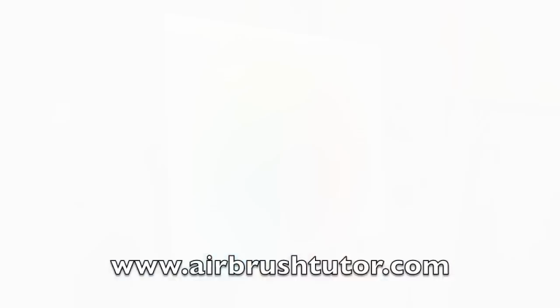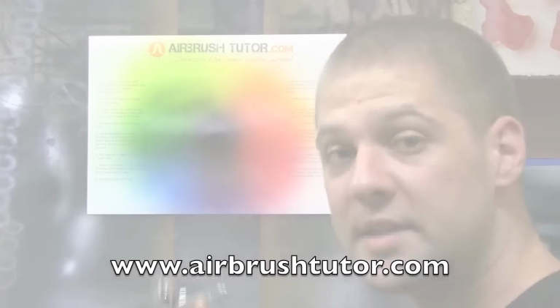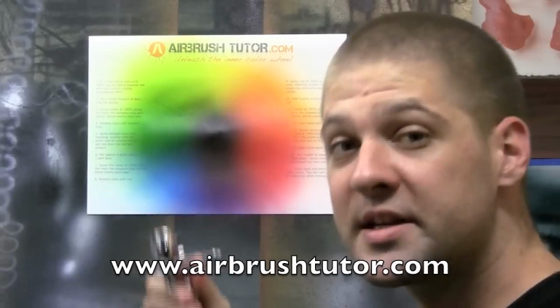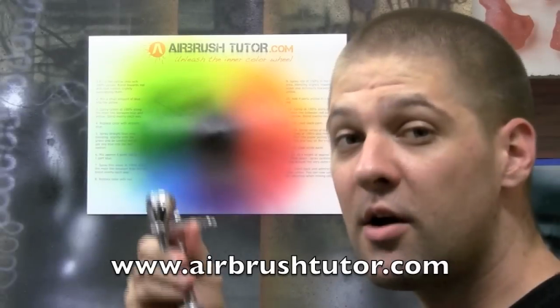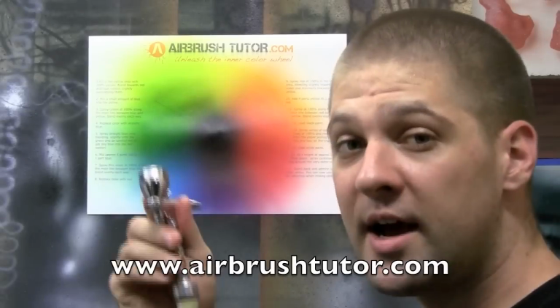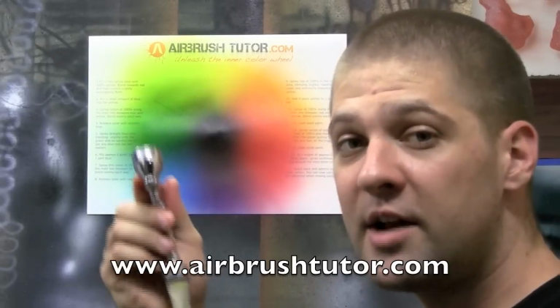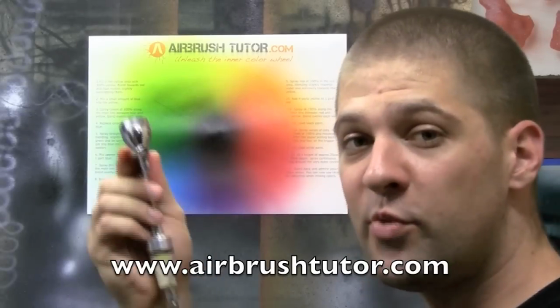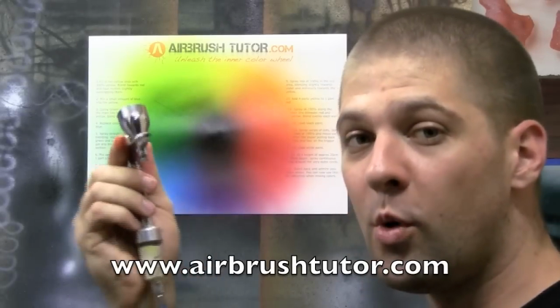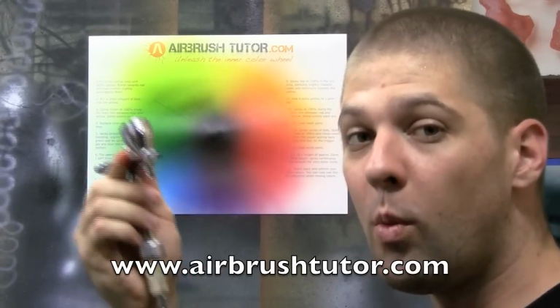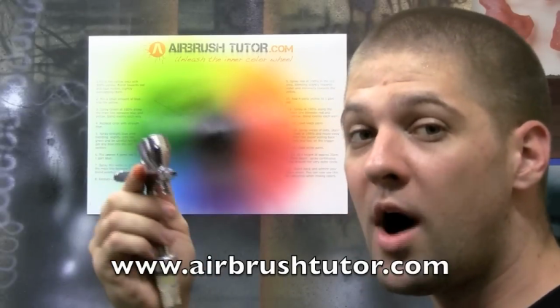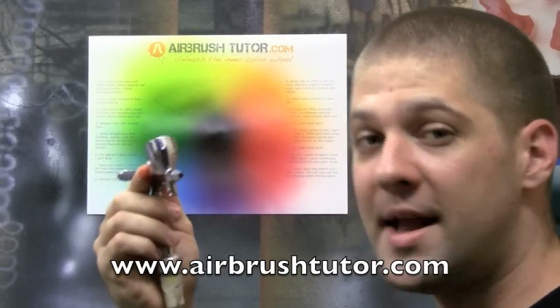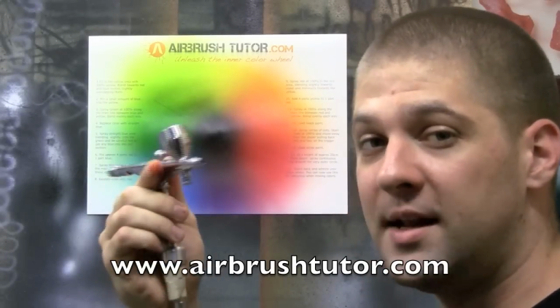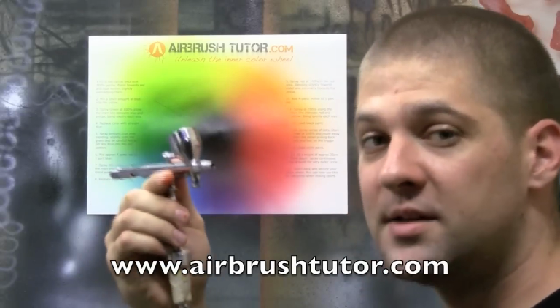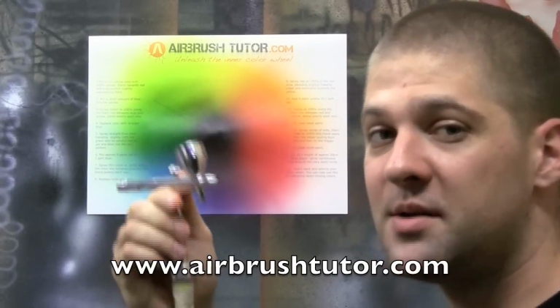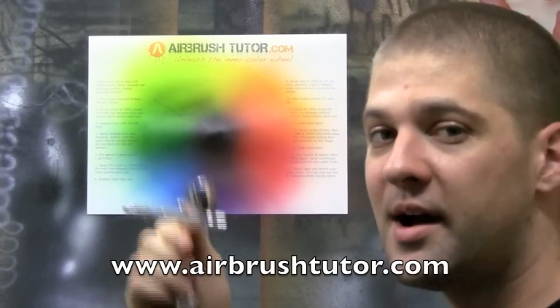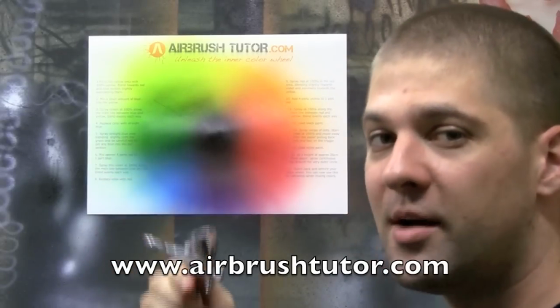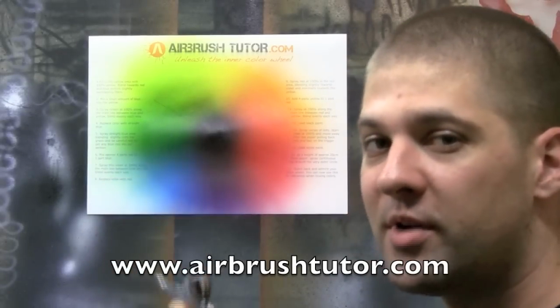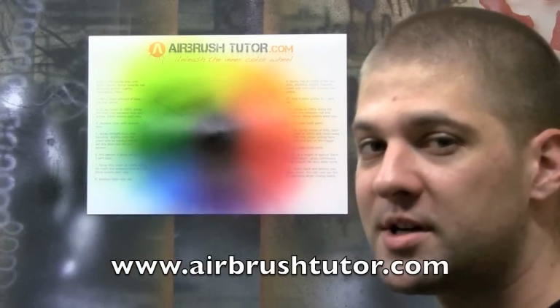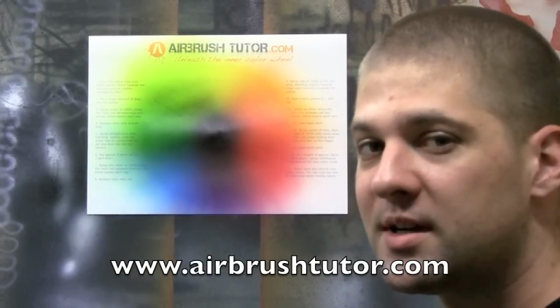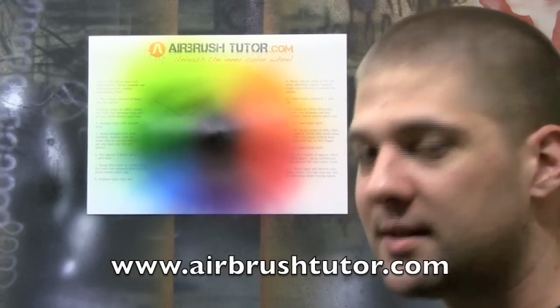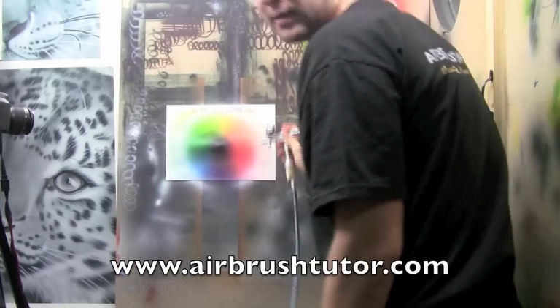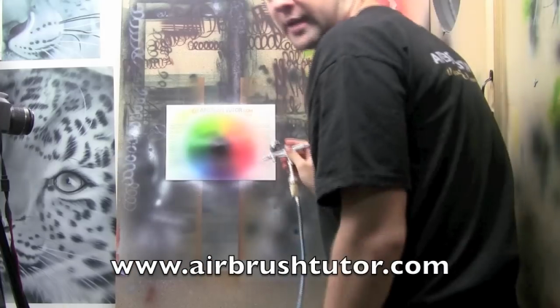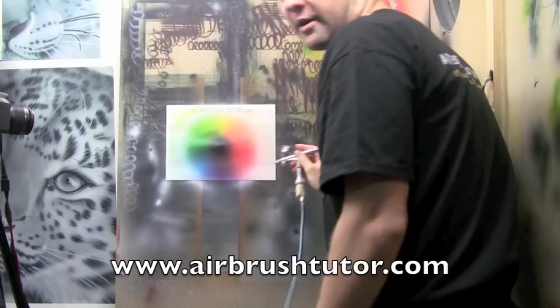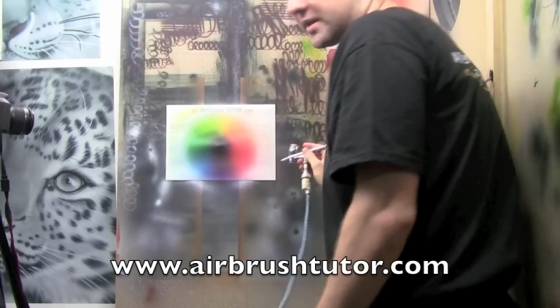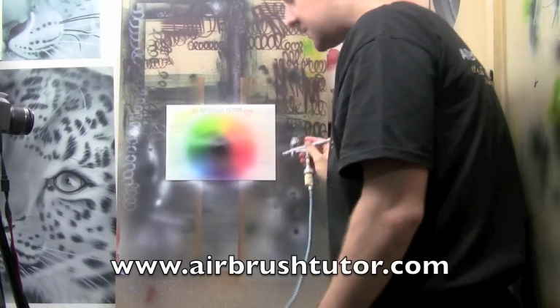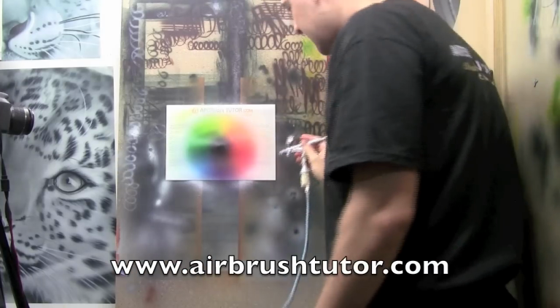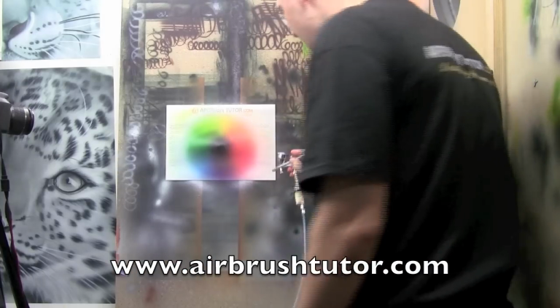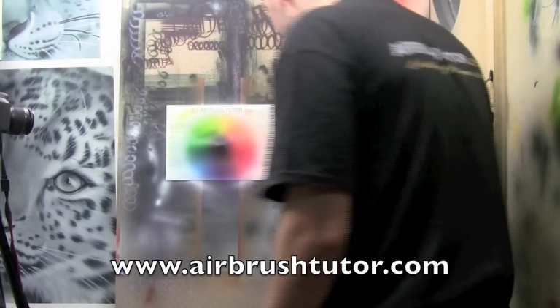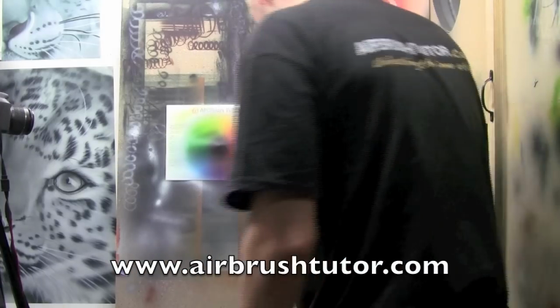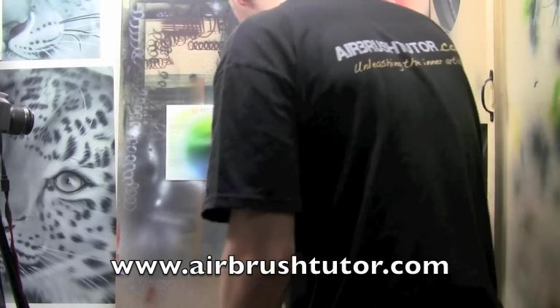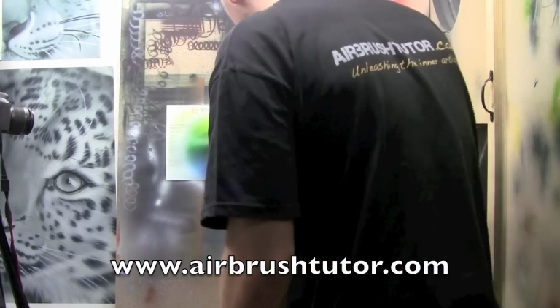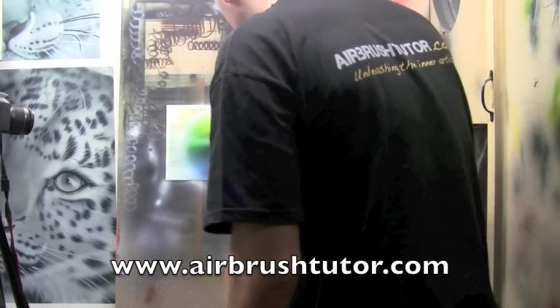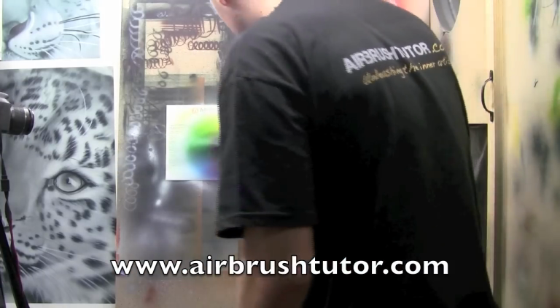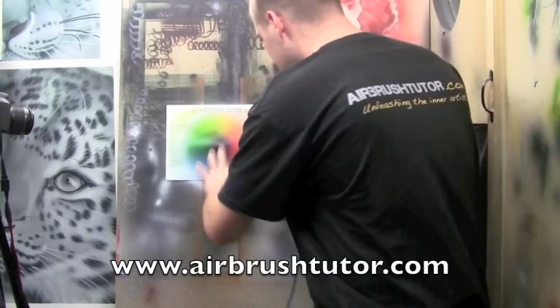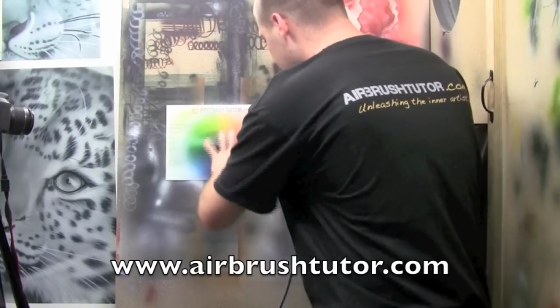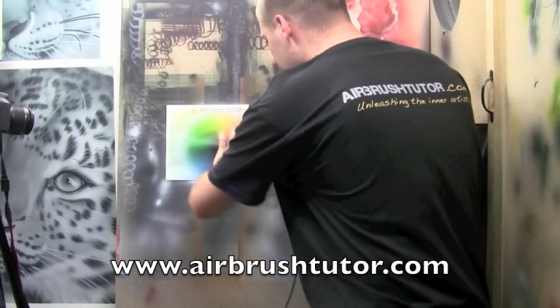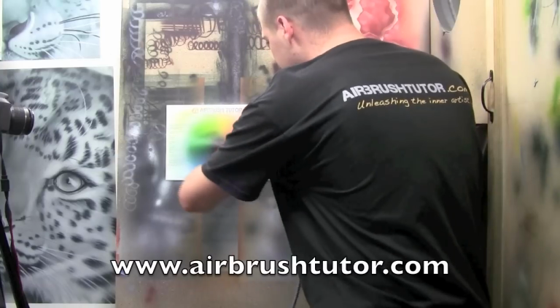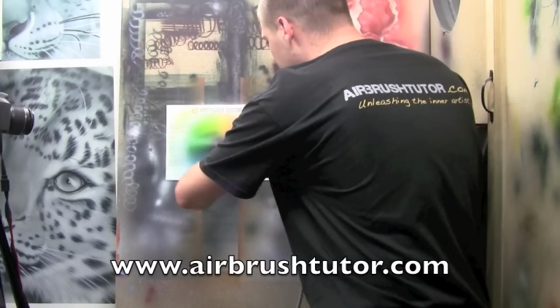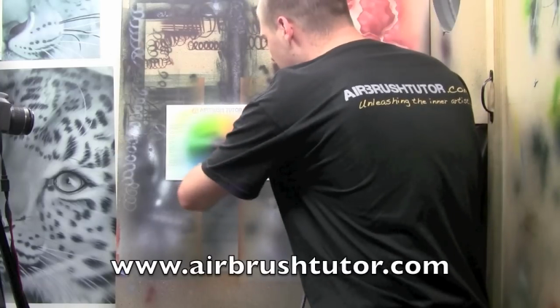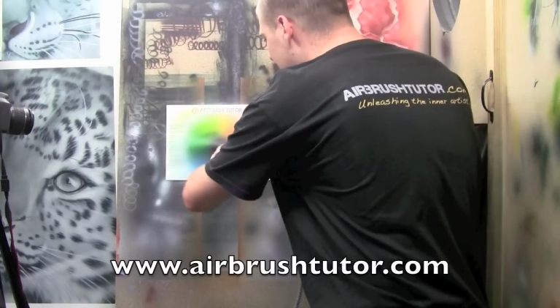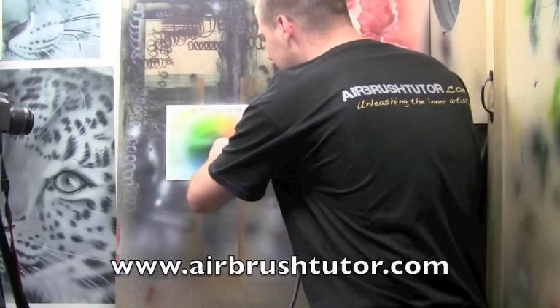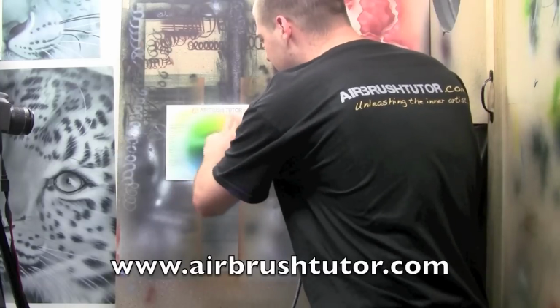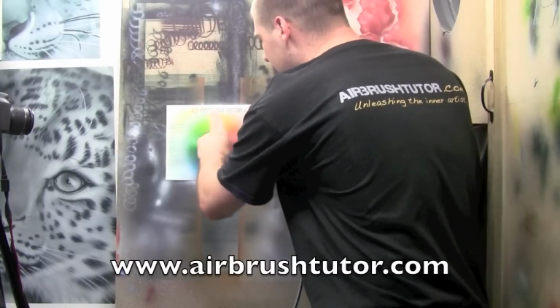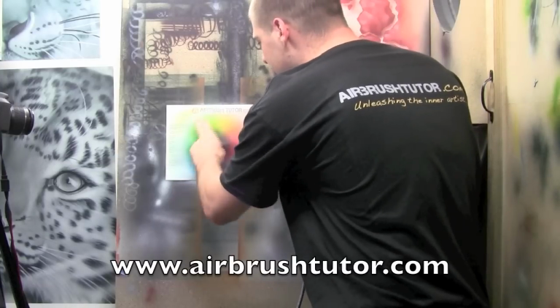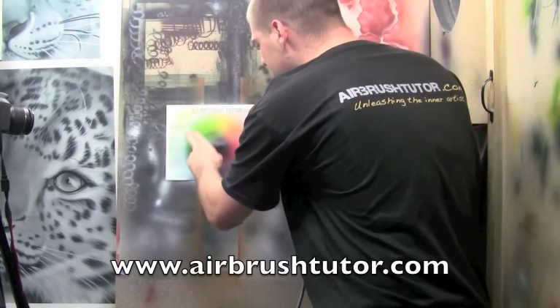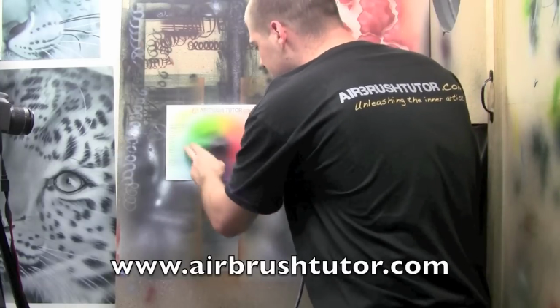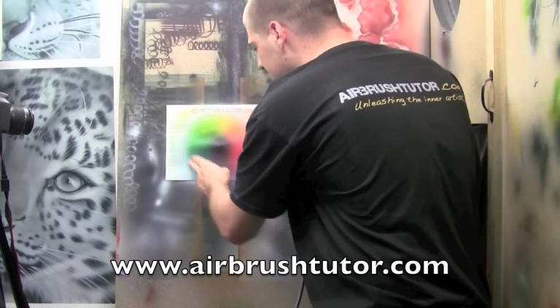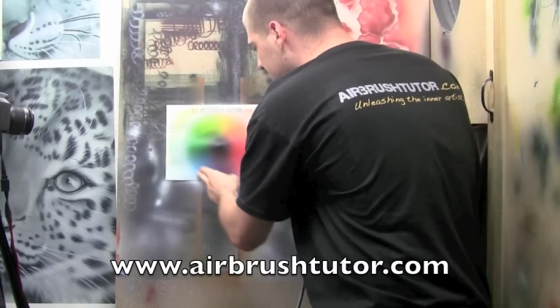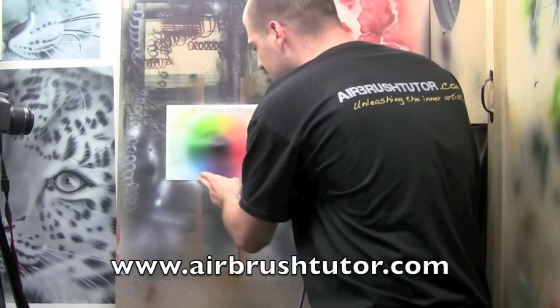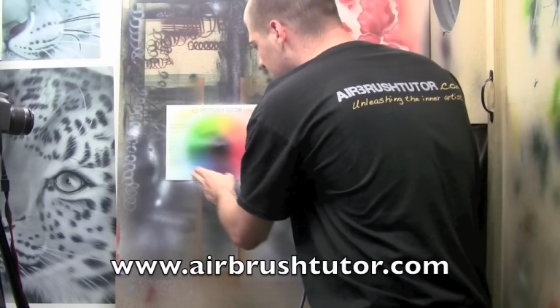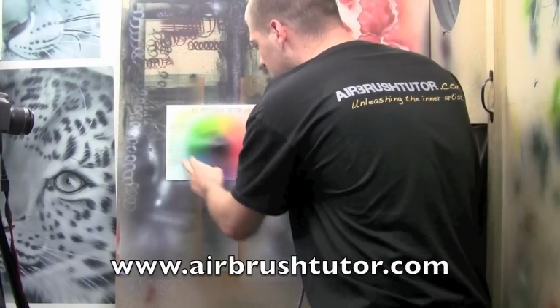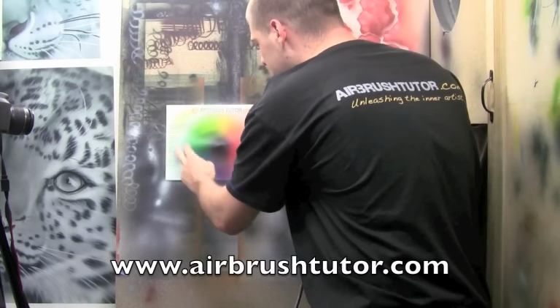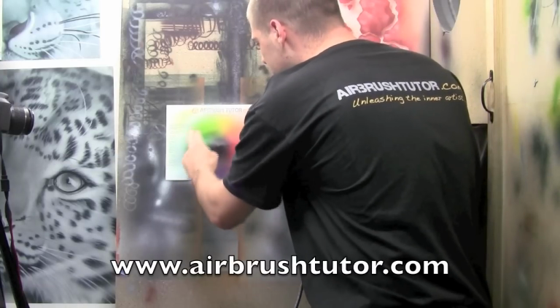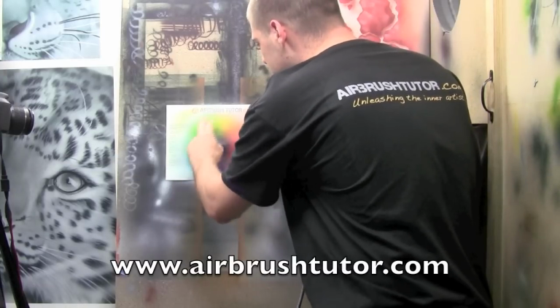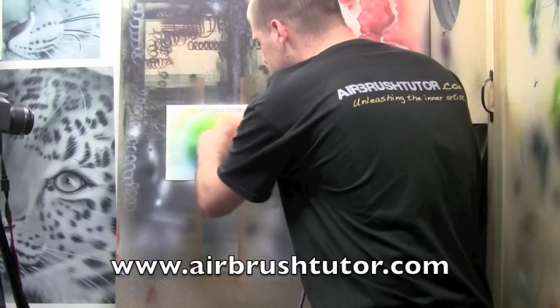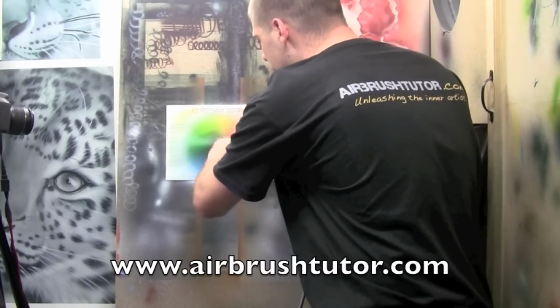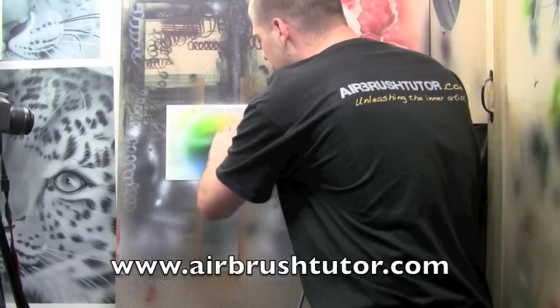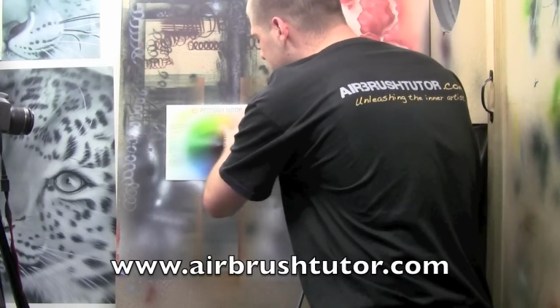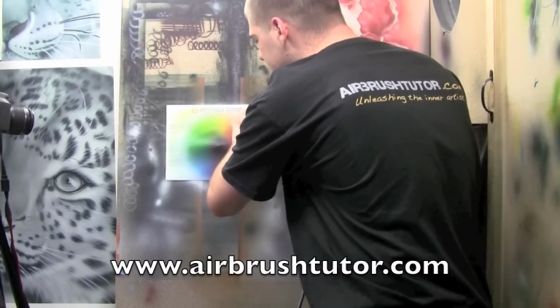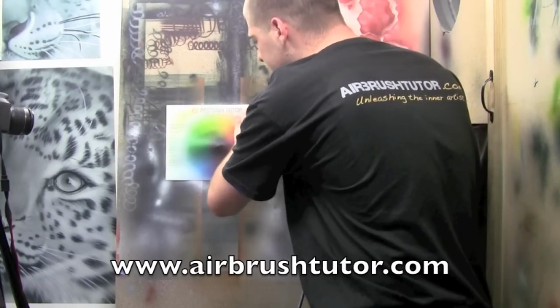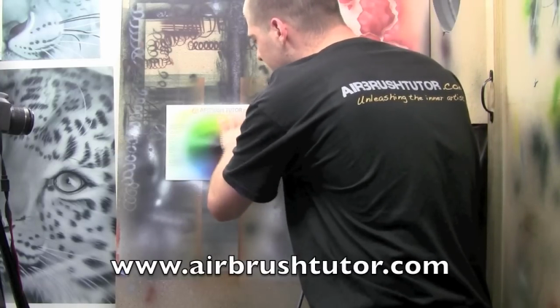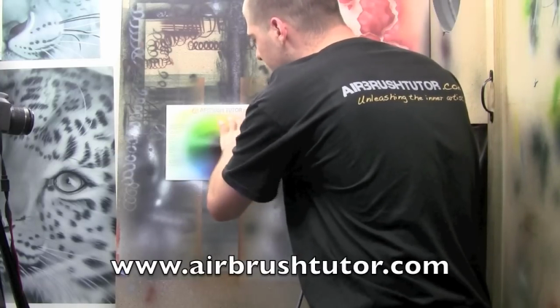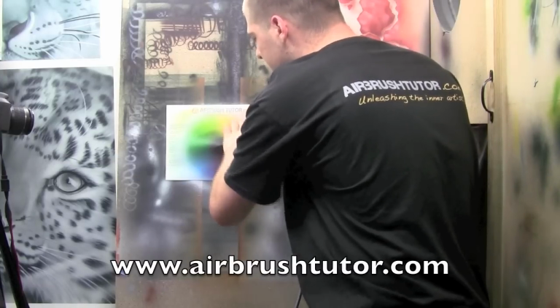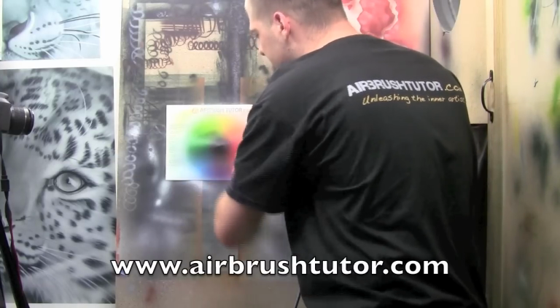Let's go ahead and put white into our airbrush. Now at a slight angle, just going to lightly blend around these areas inwards.